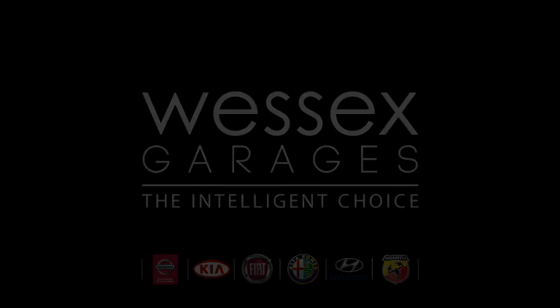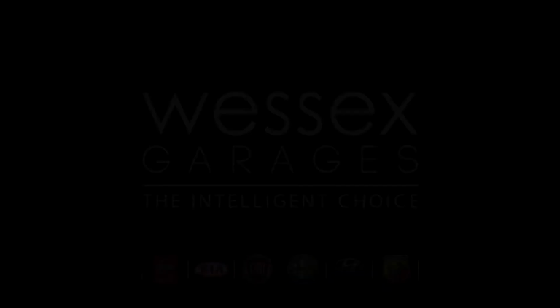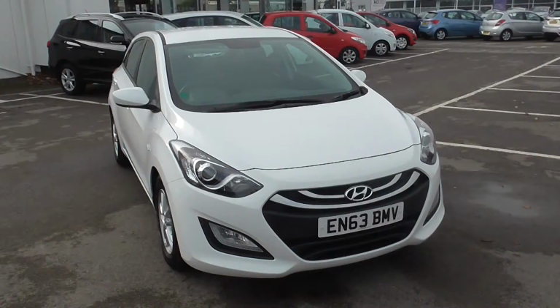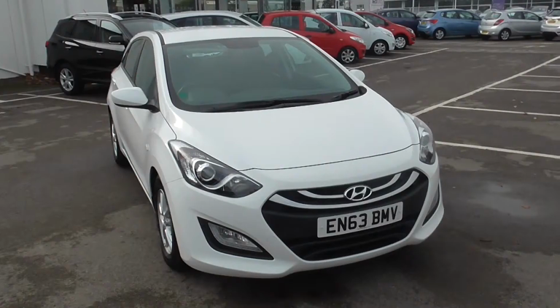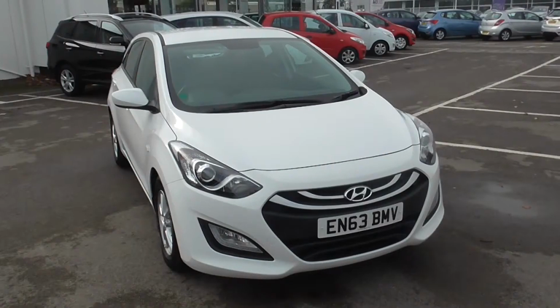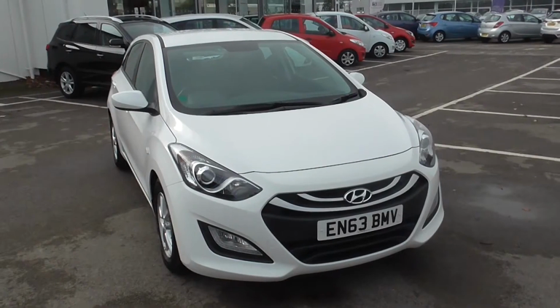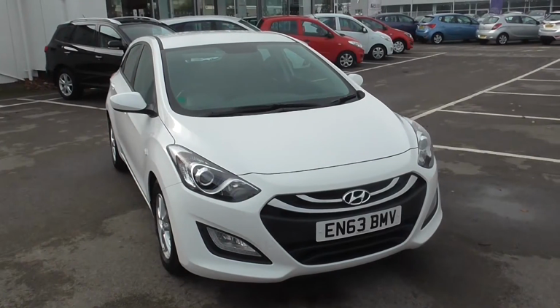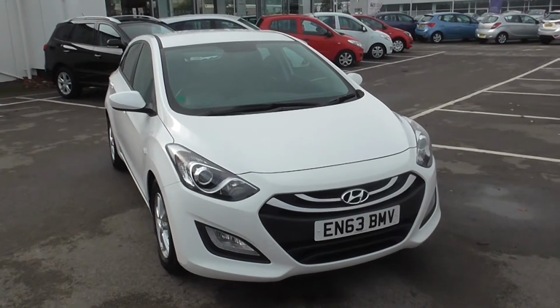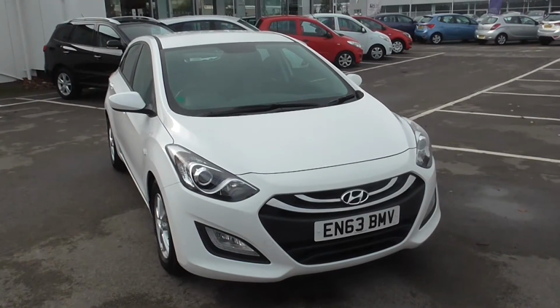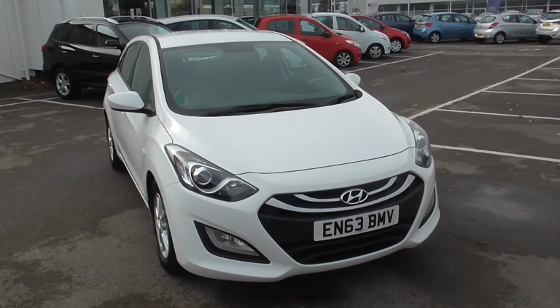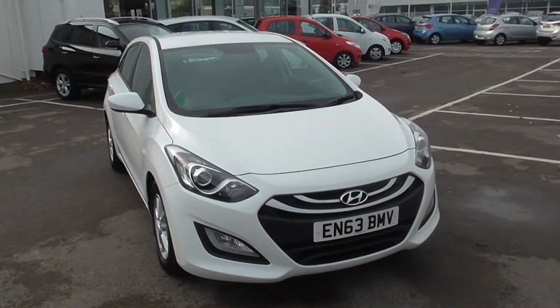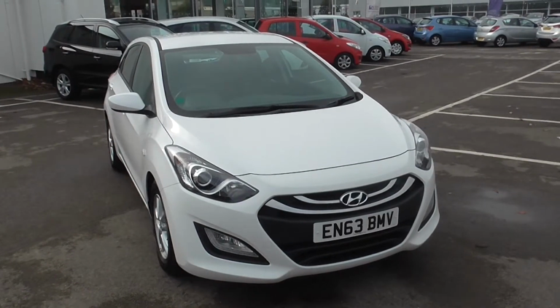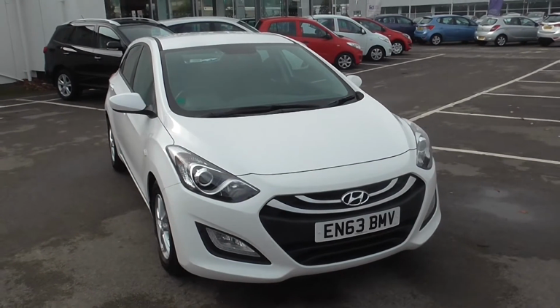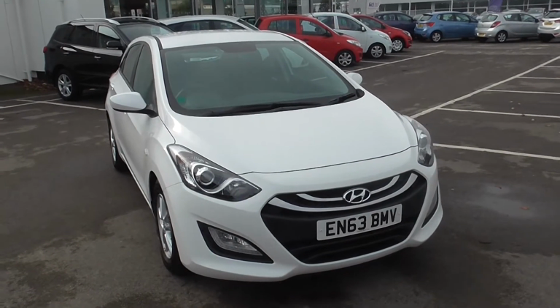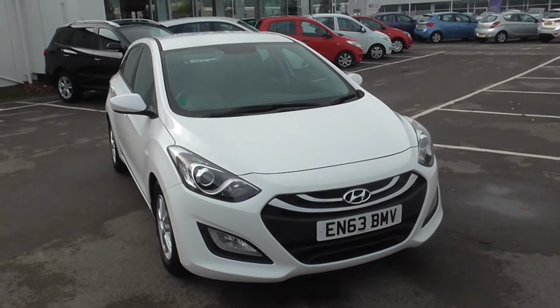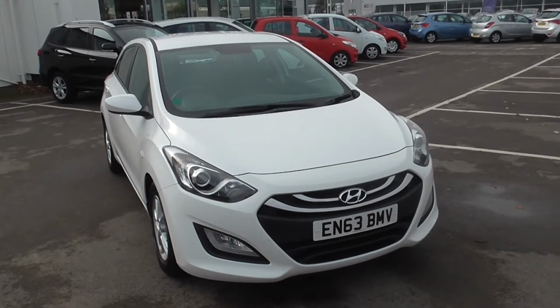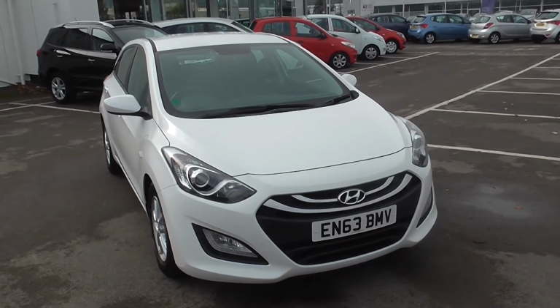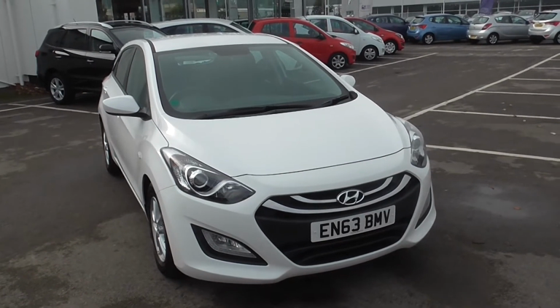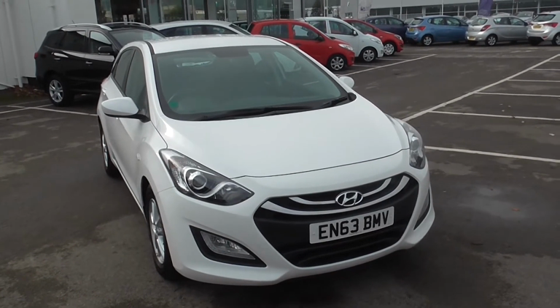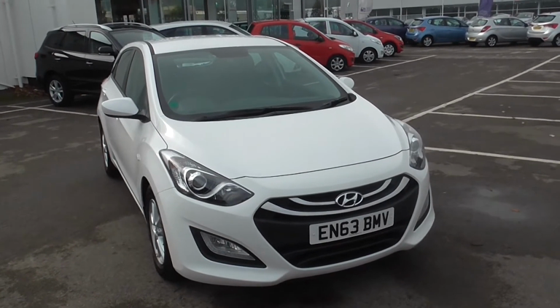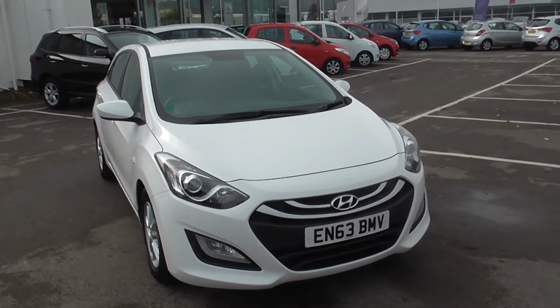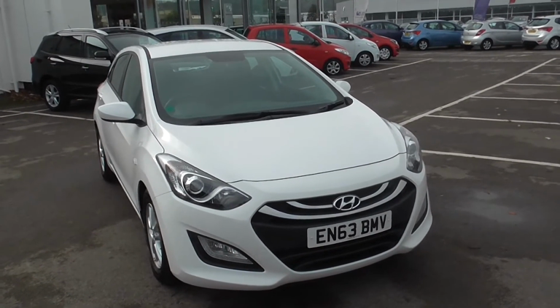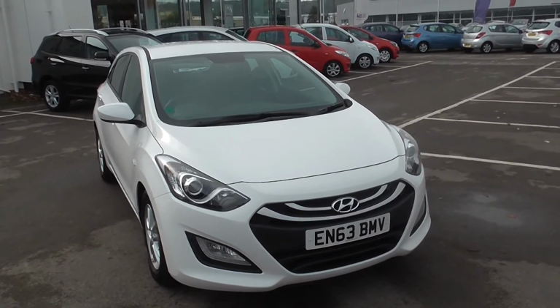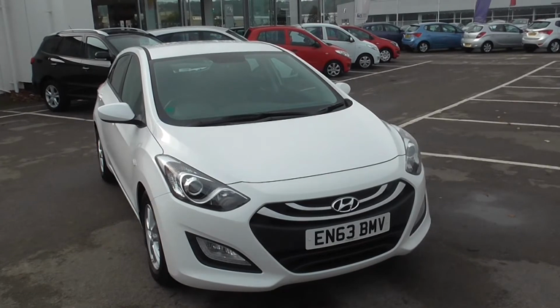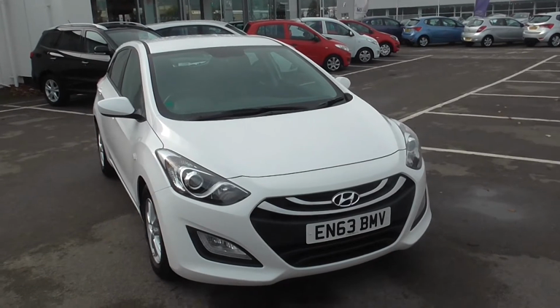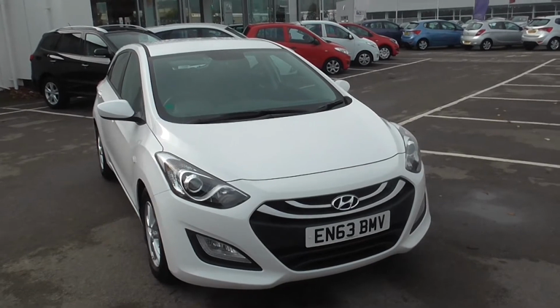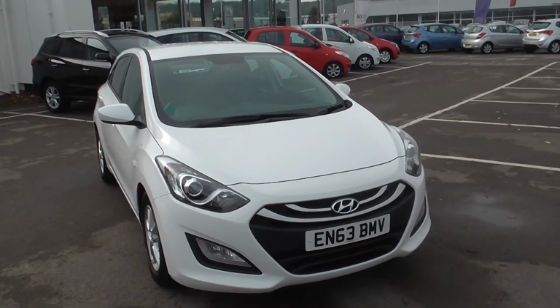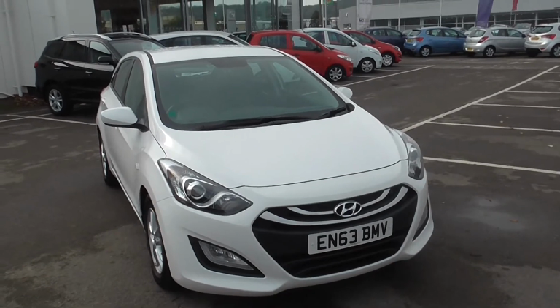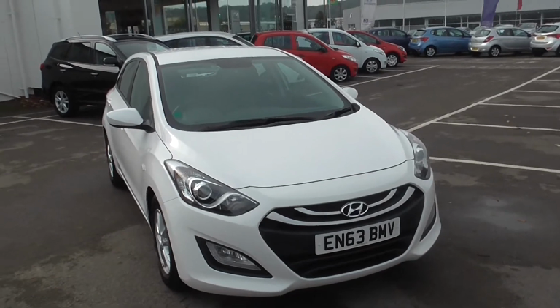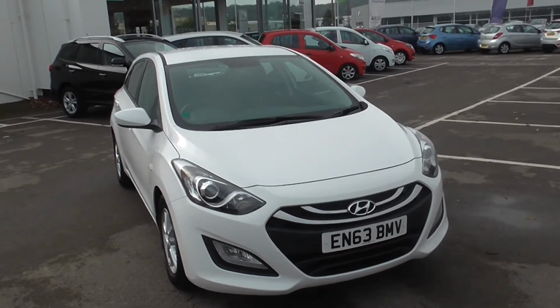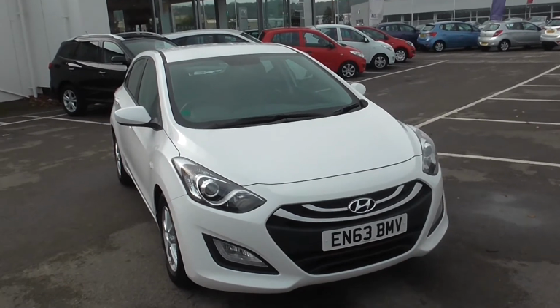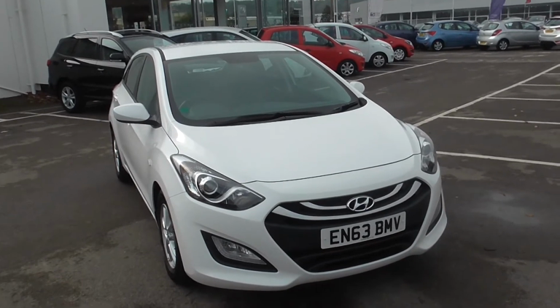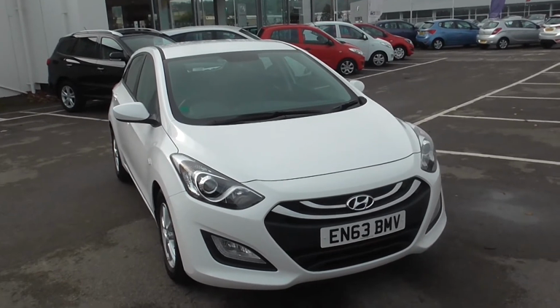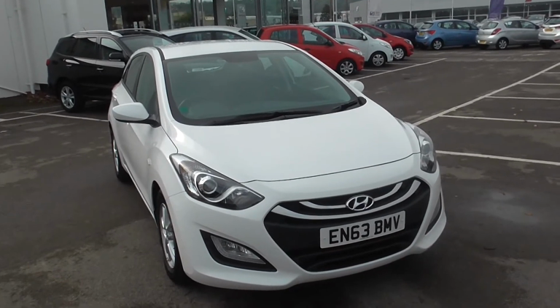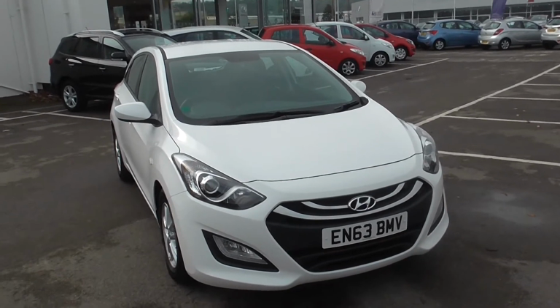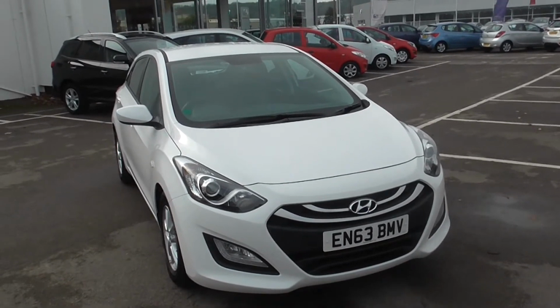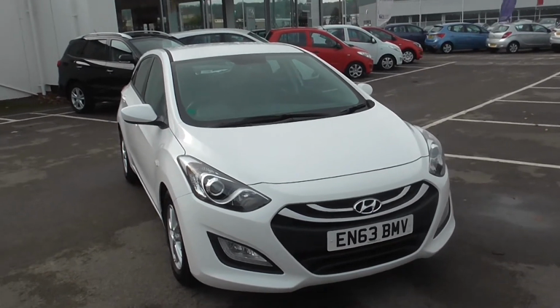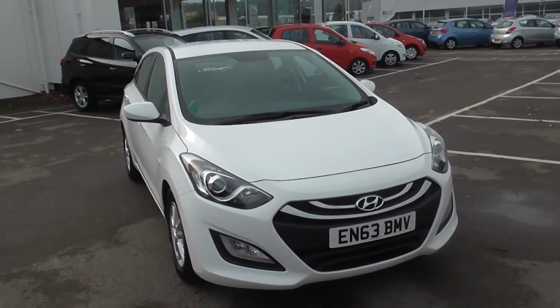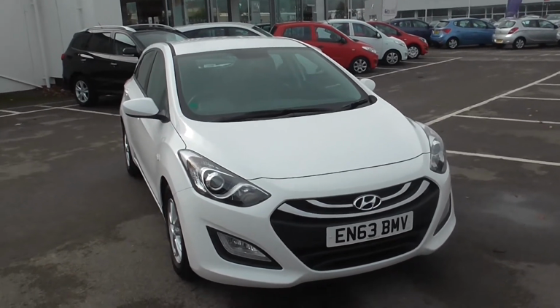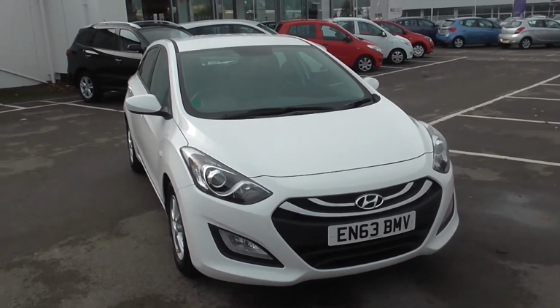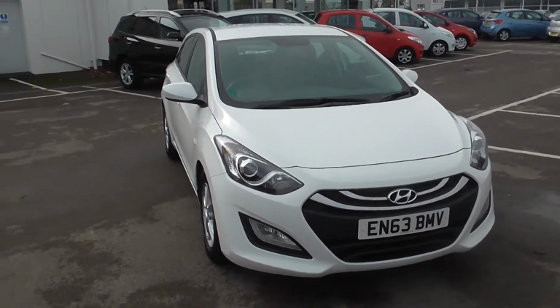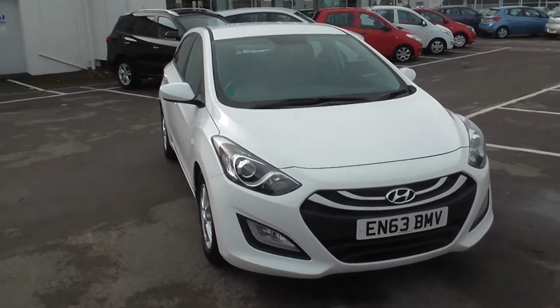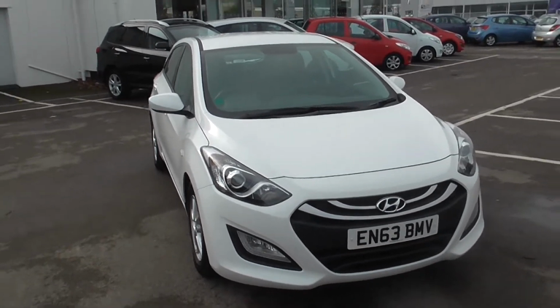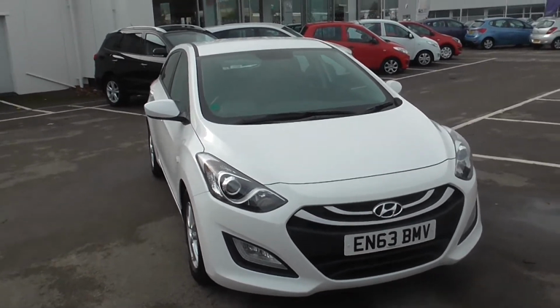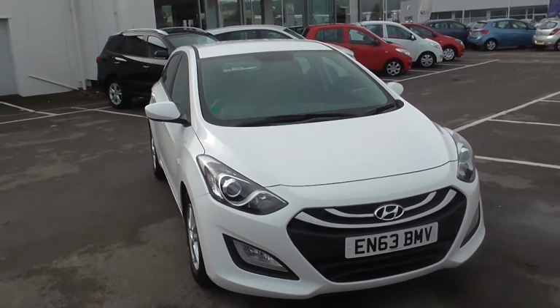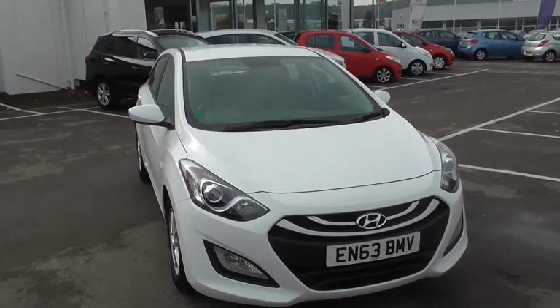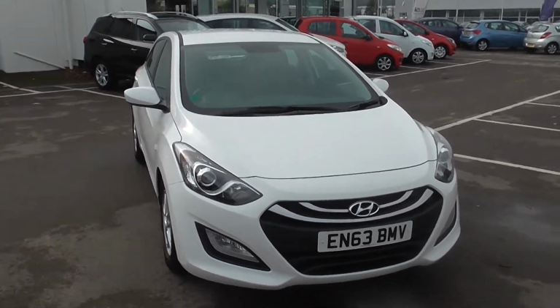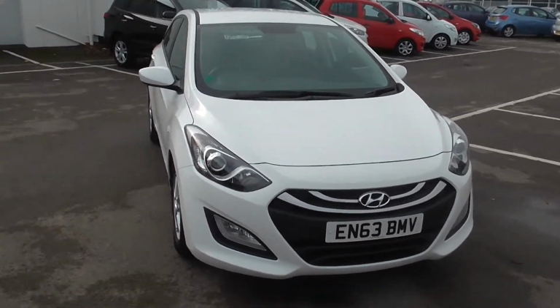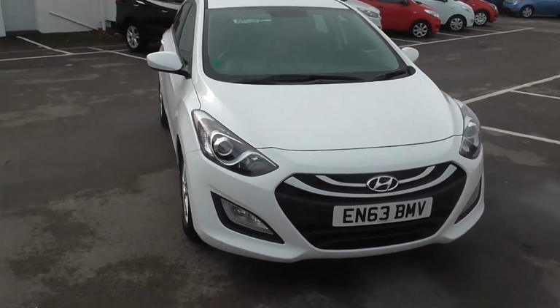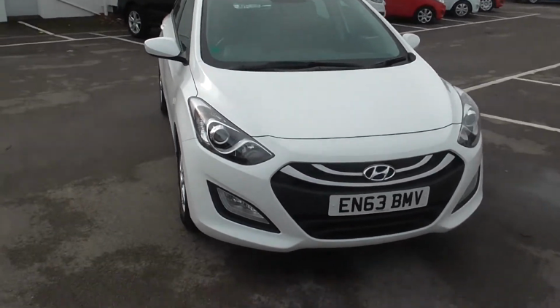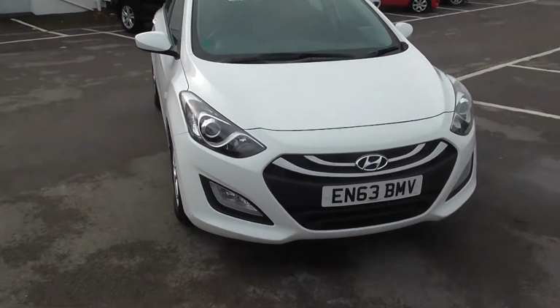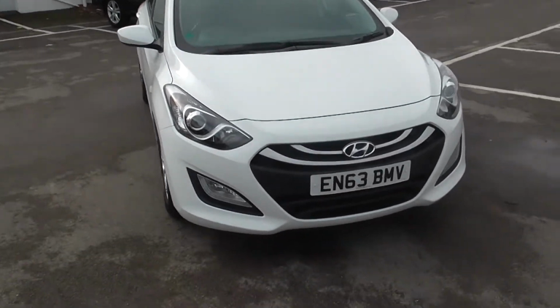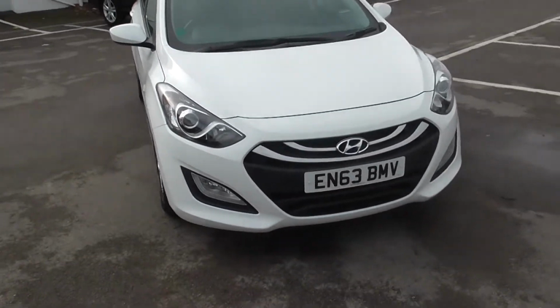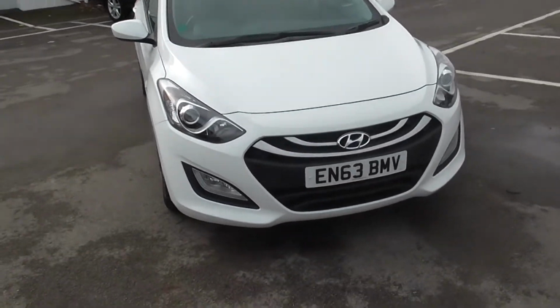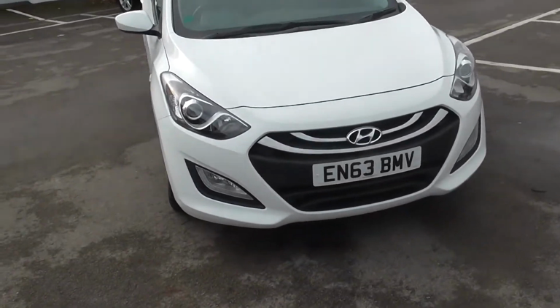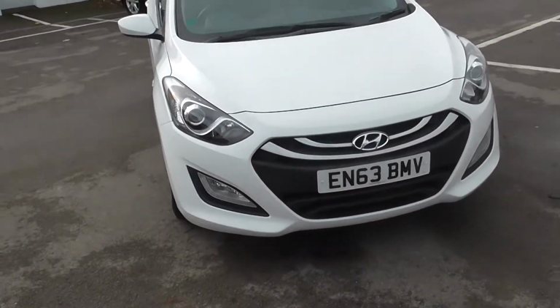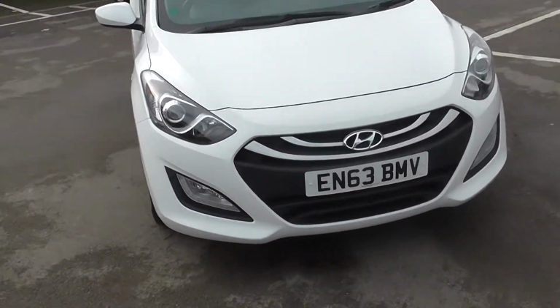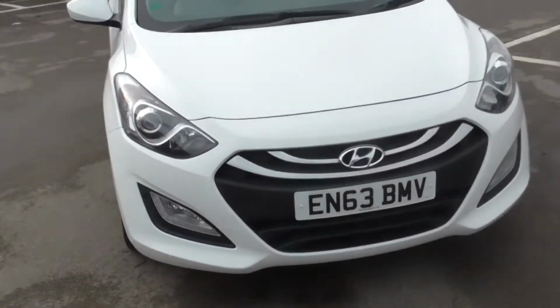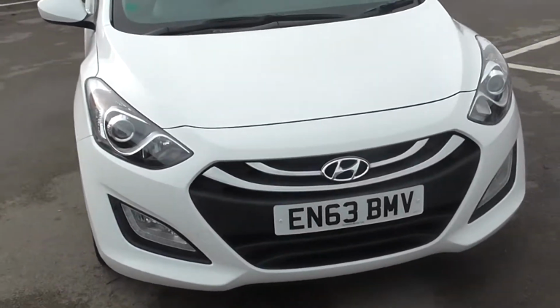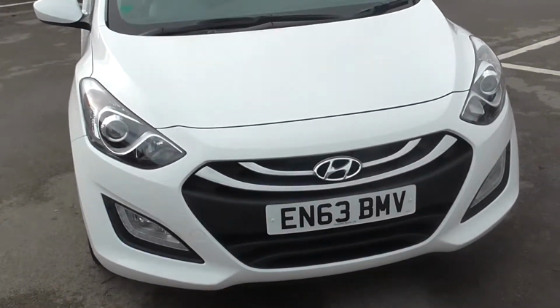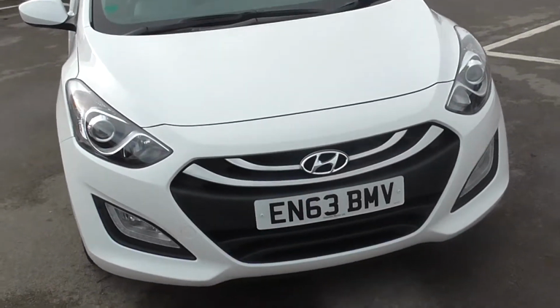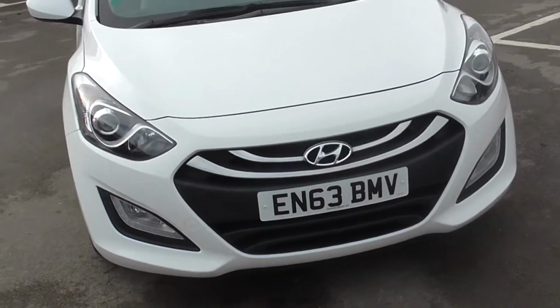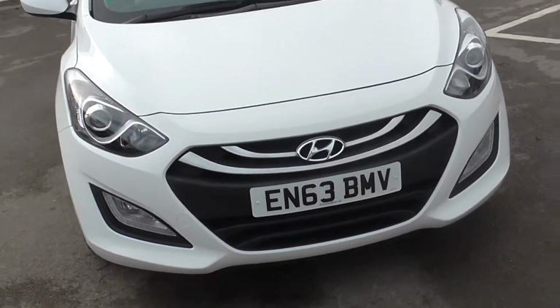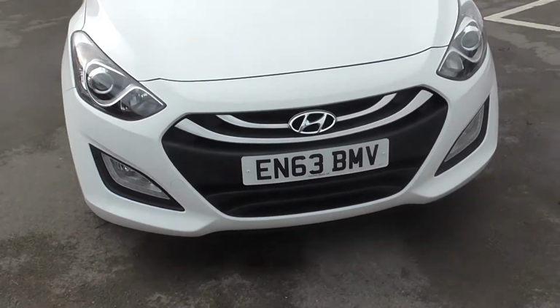Welcome back to Wessex Garages, Cardiff, Panath Road. Here in front of me today I do have a Hyundai i30. As you can see, this is on a 63 plate in white.